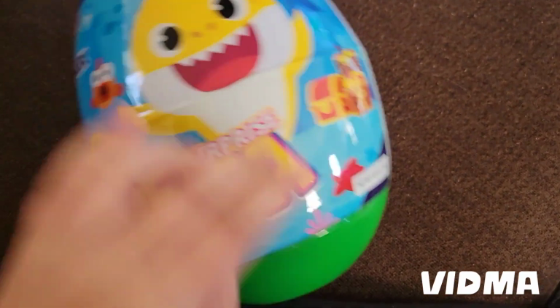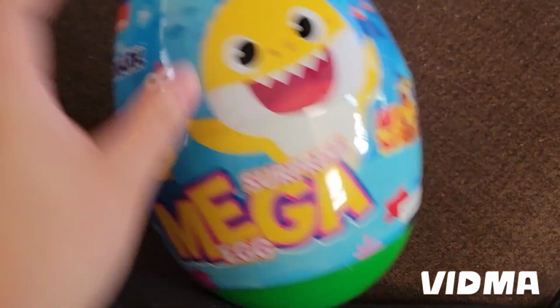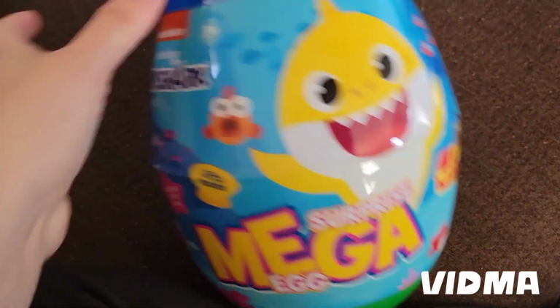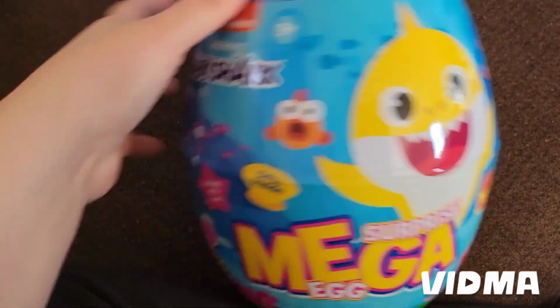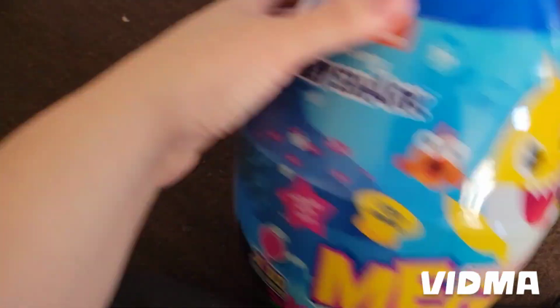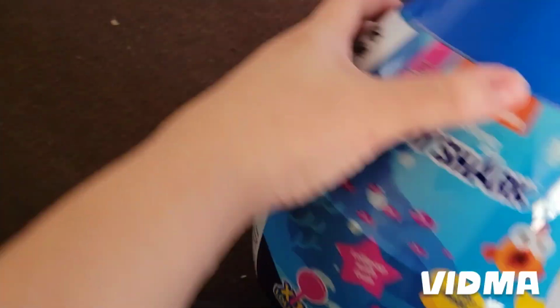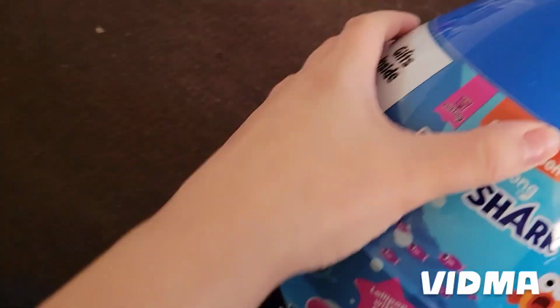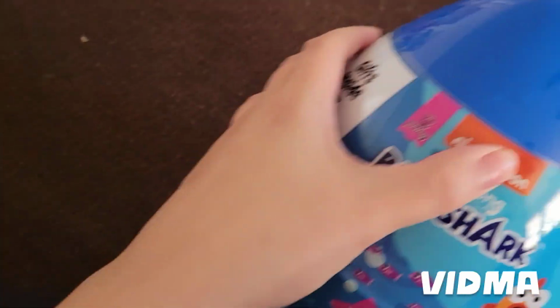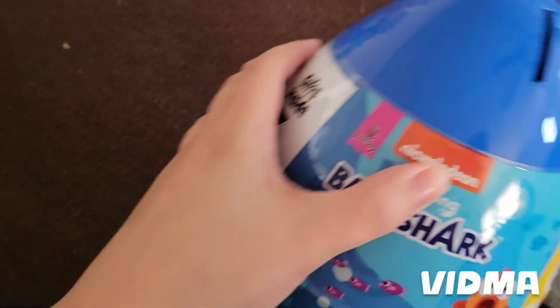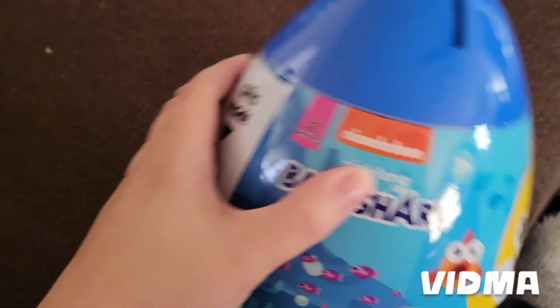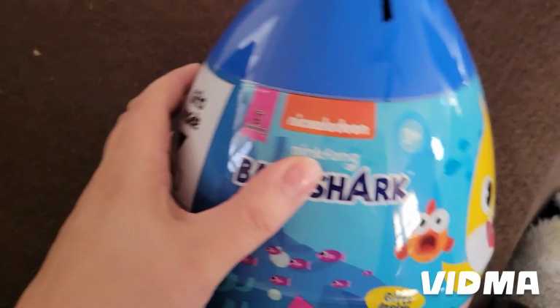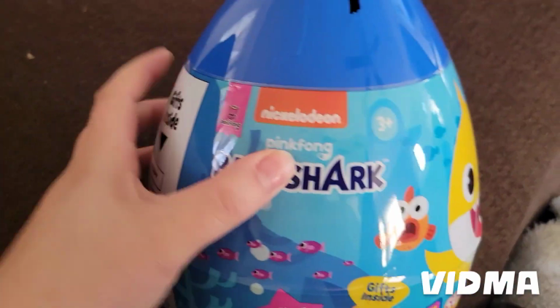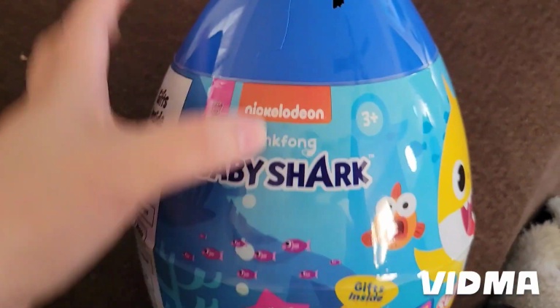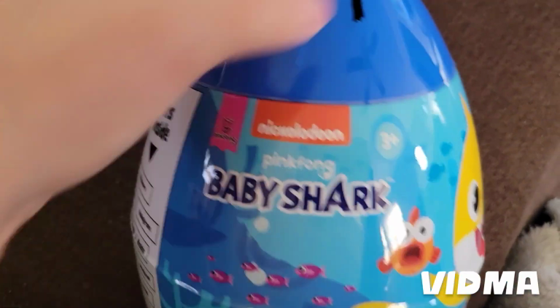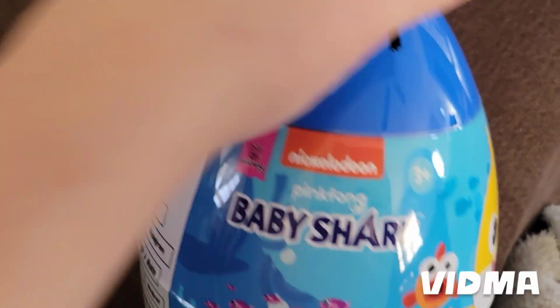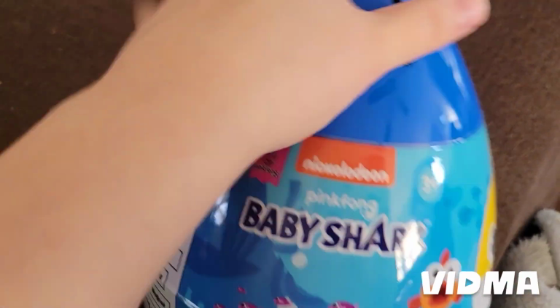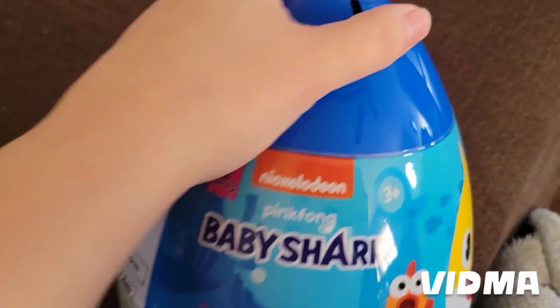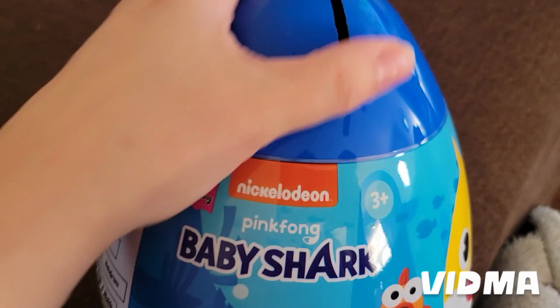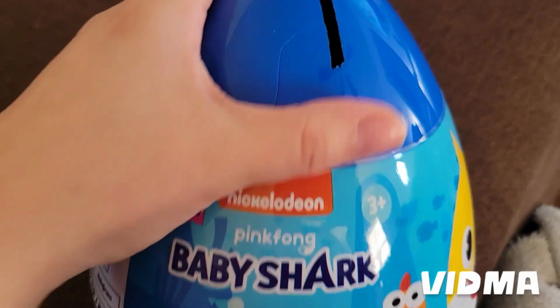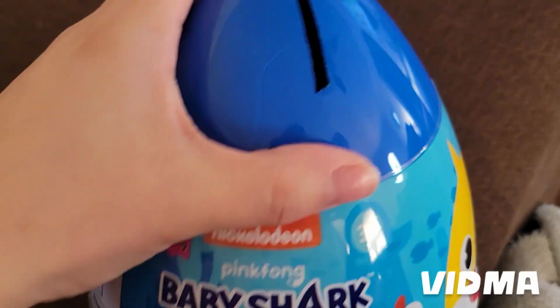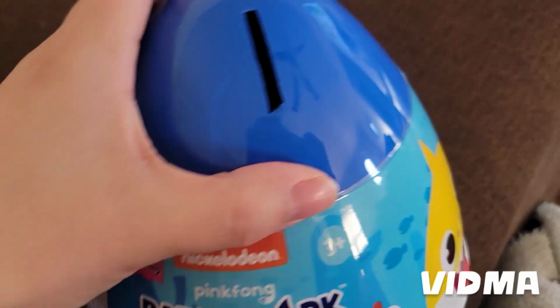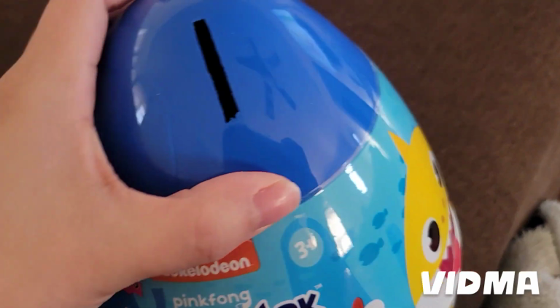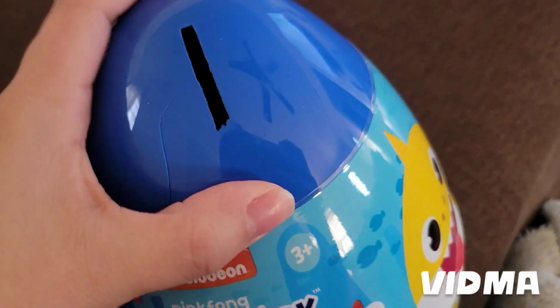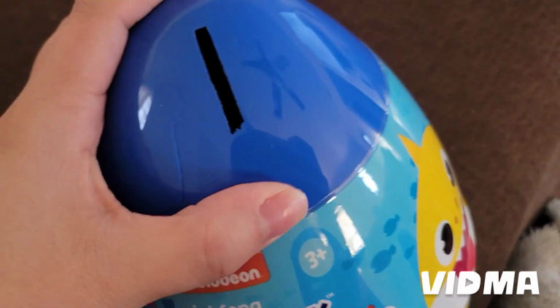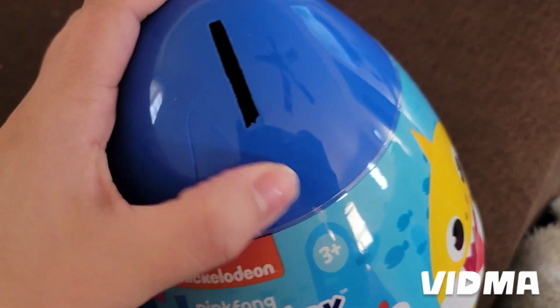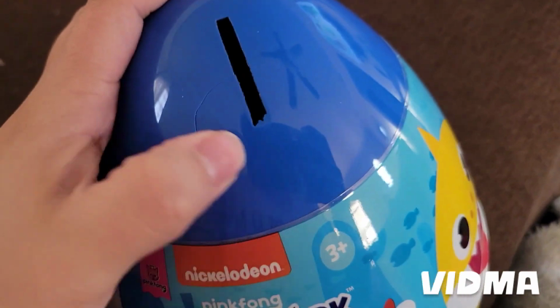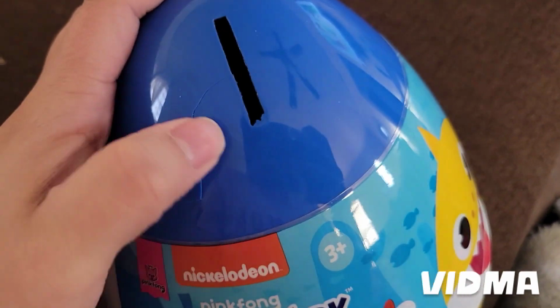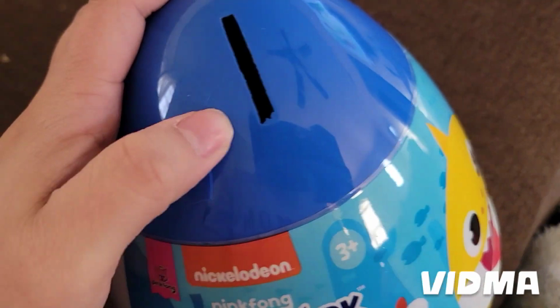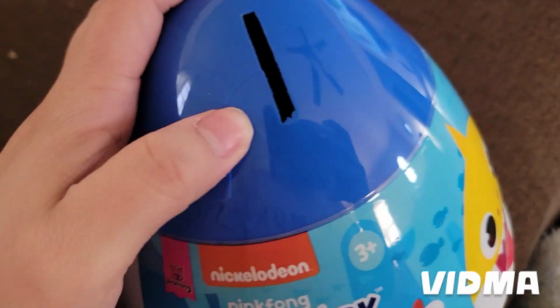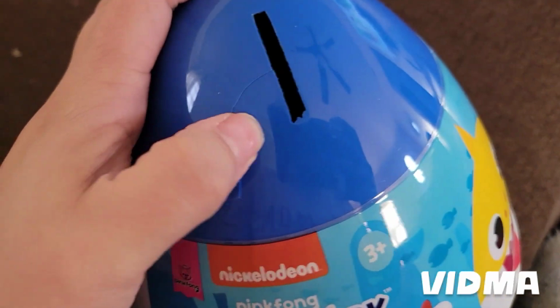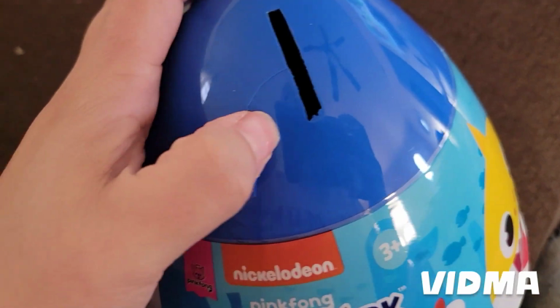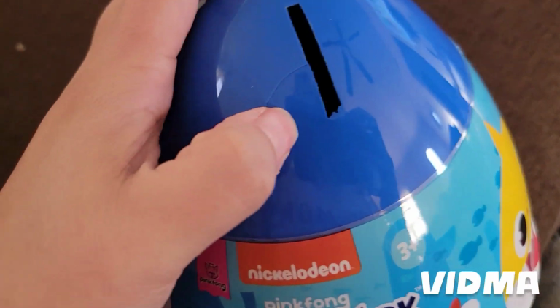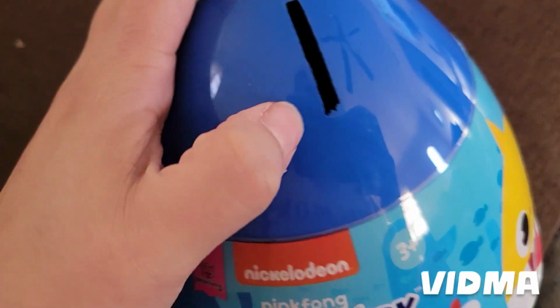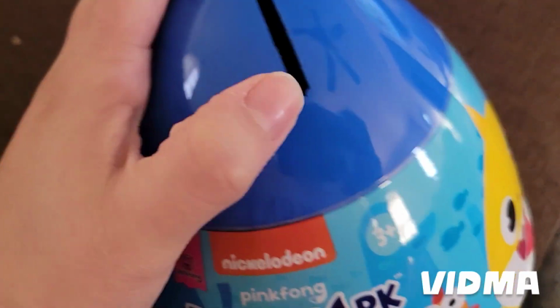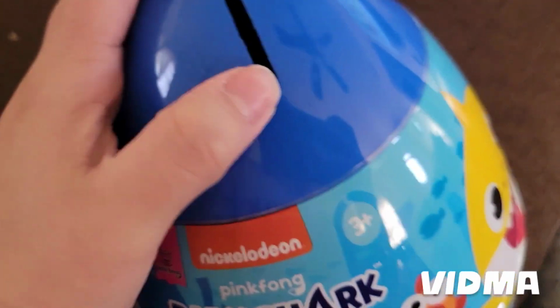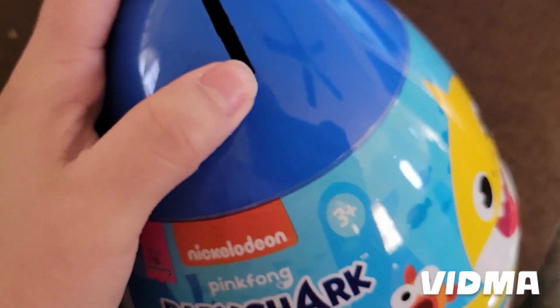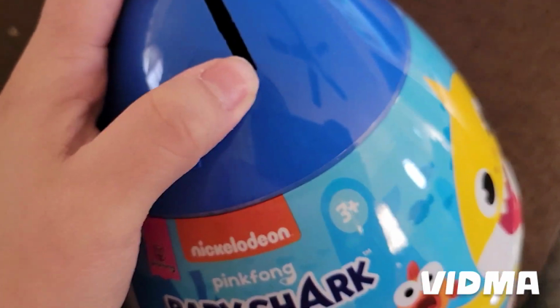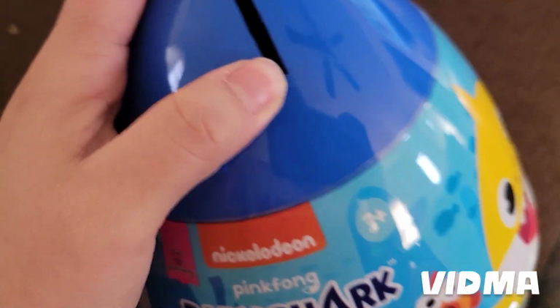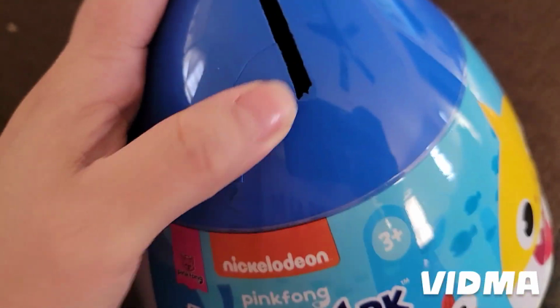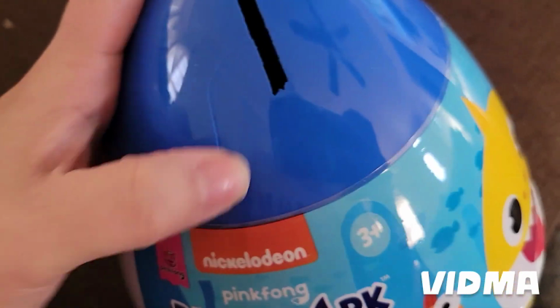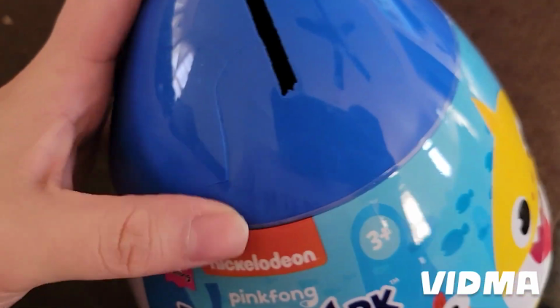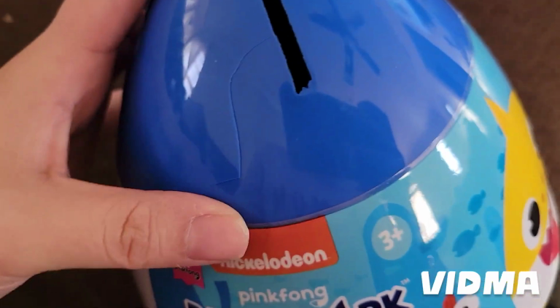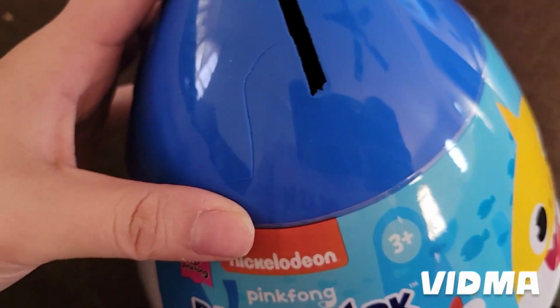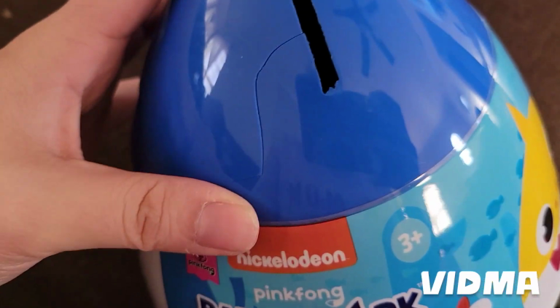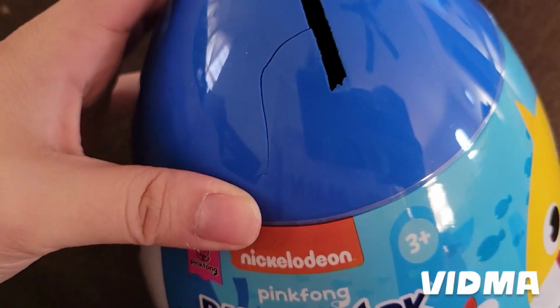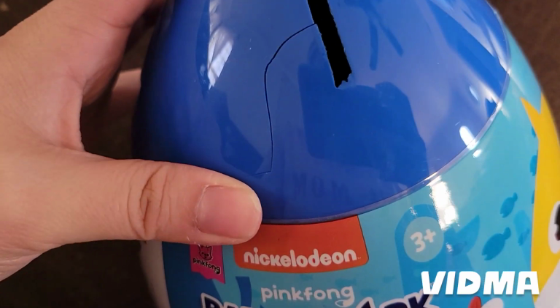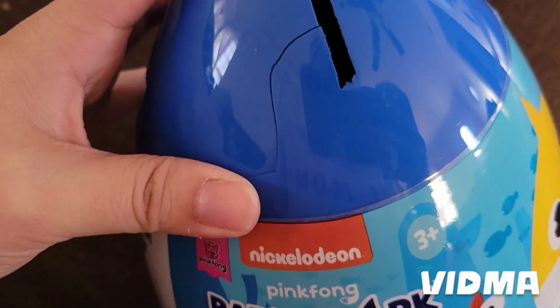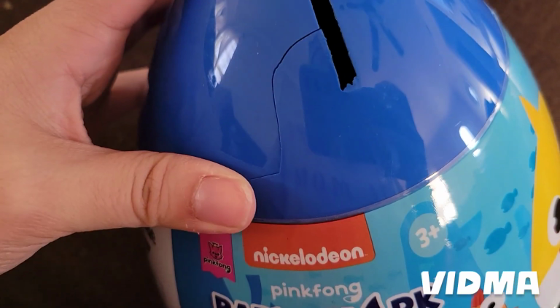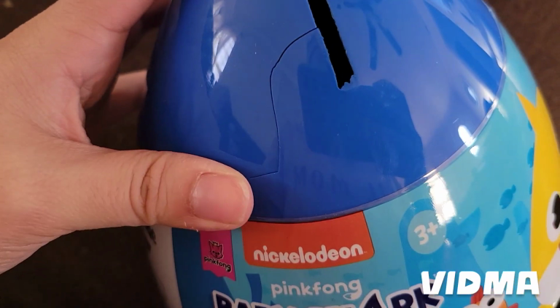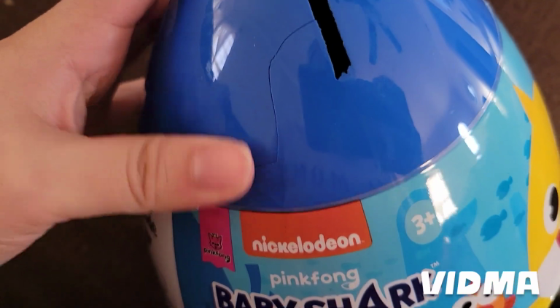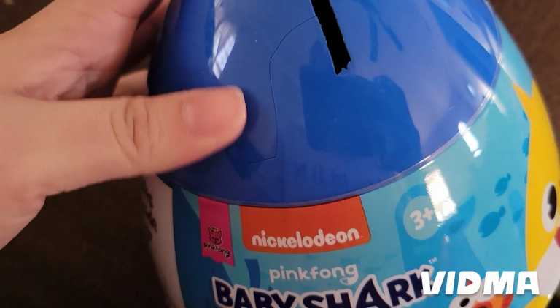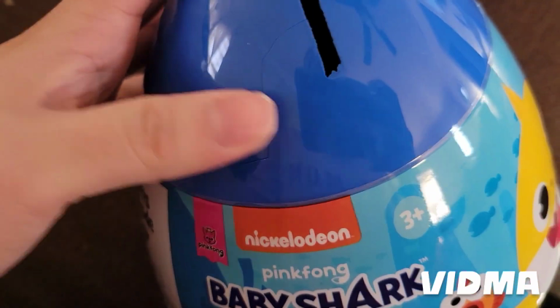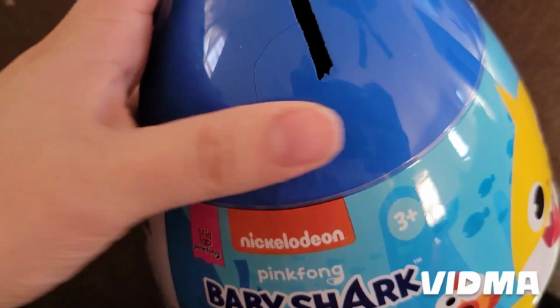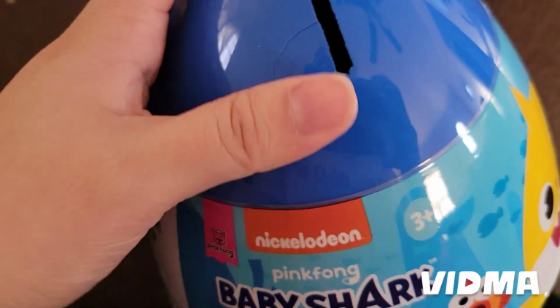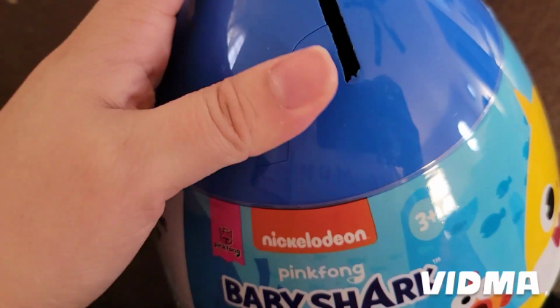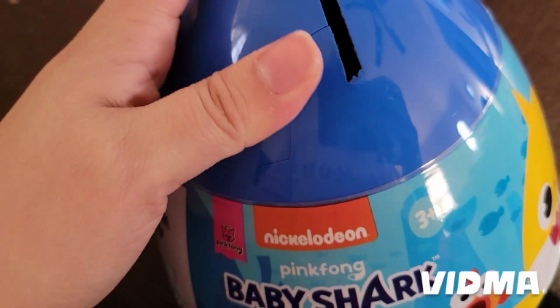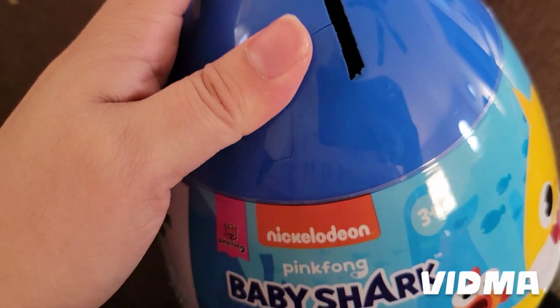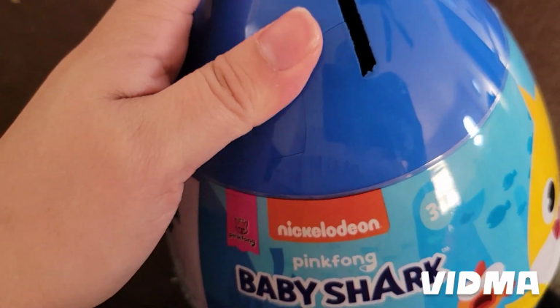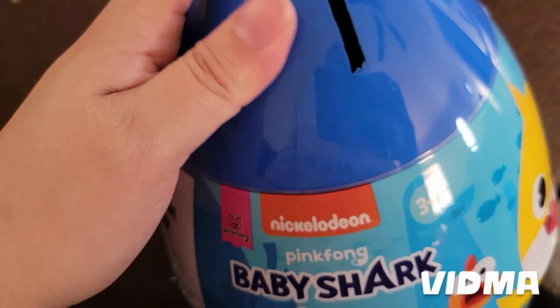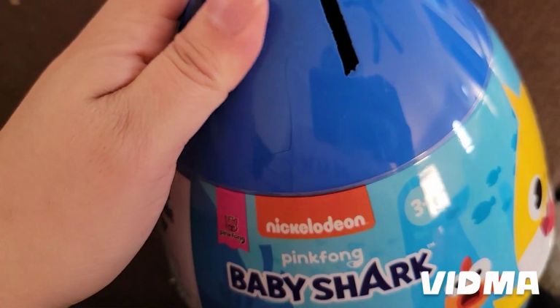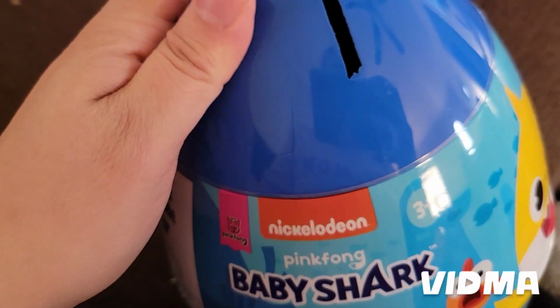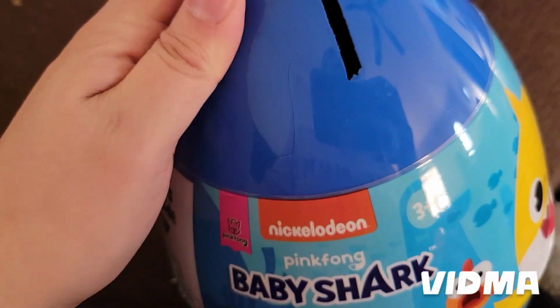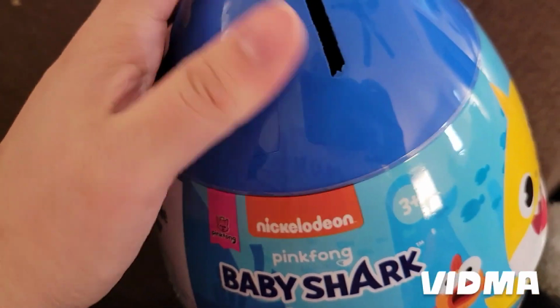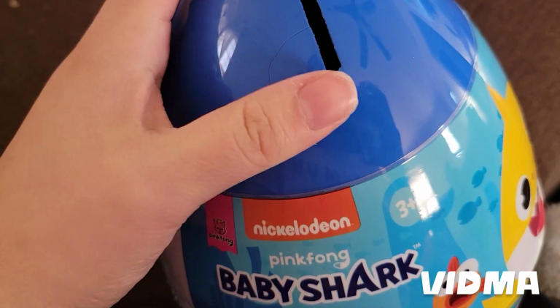It's like a little piggy bank. But he threw it already and he broke it. So let's open it.